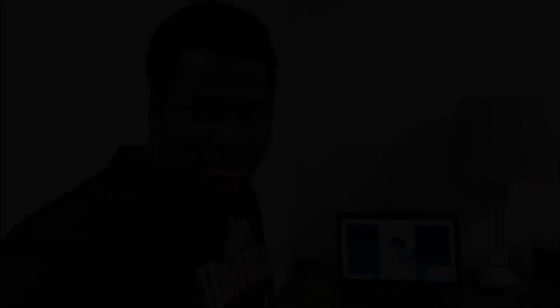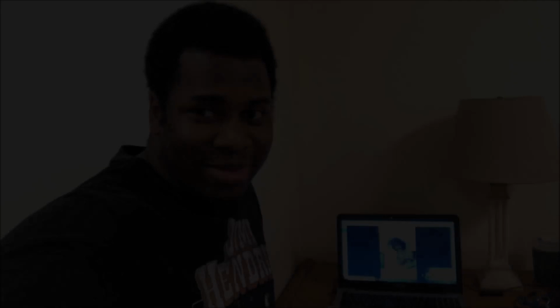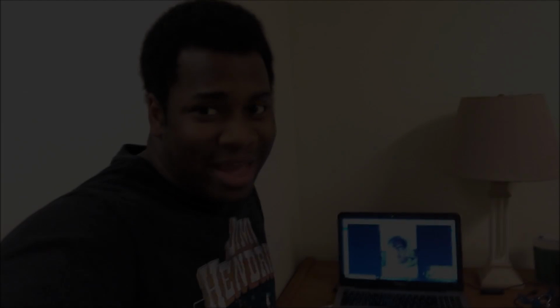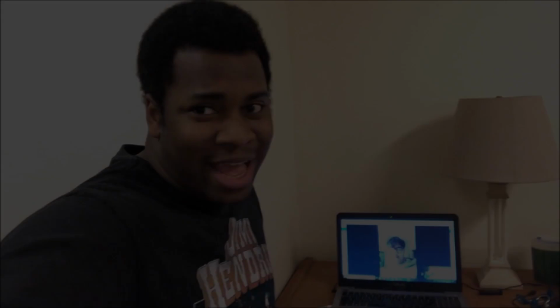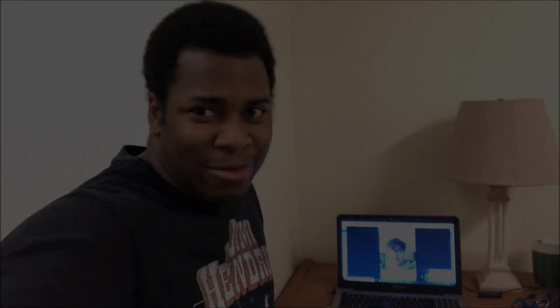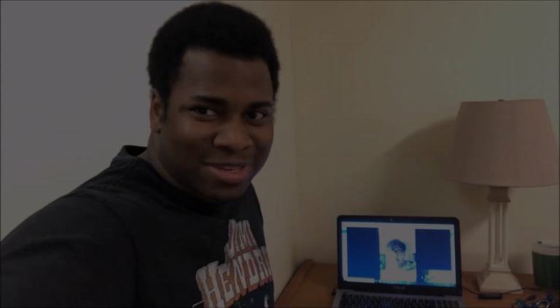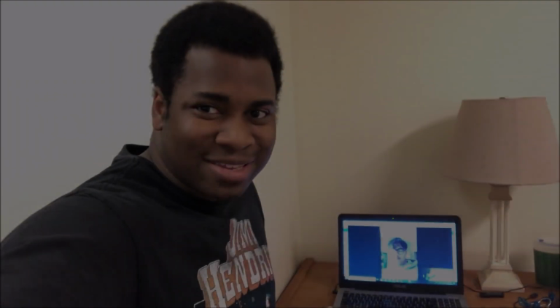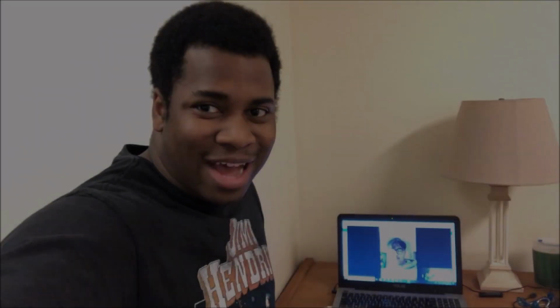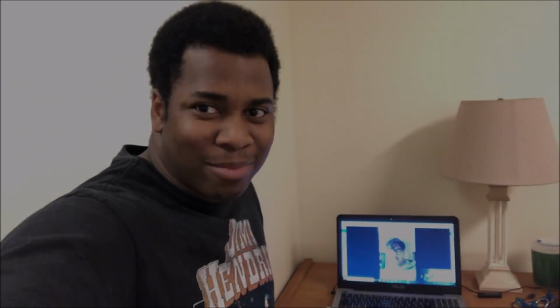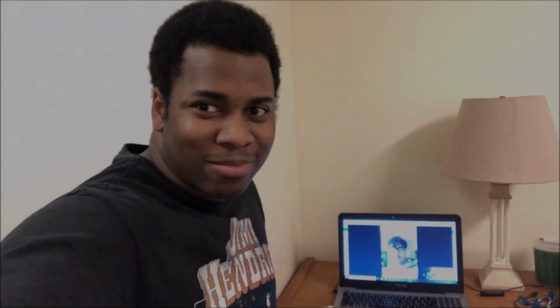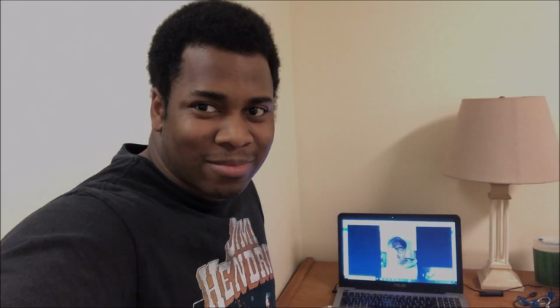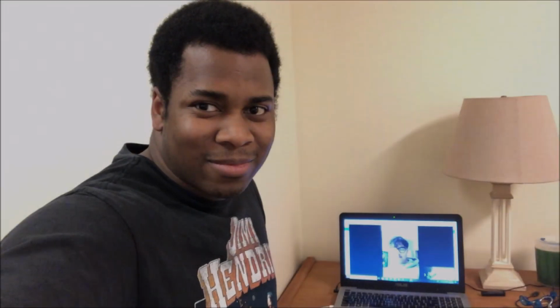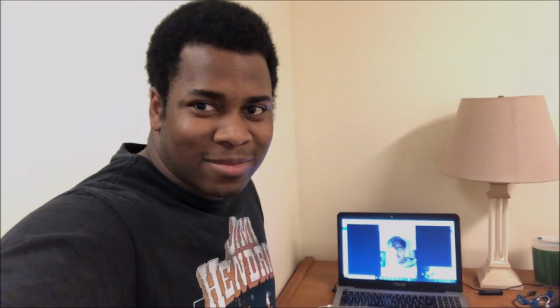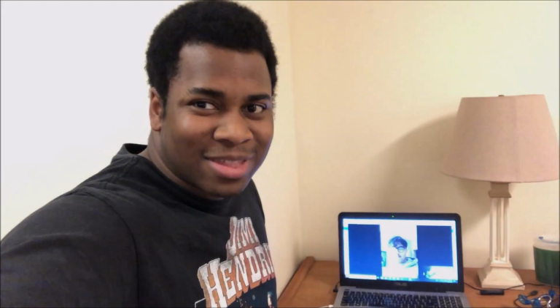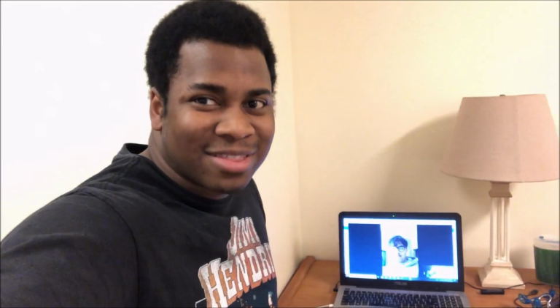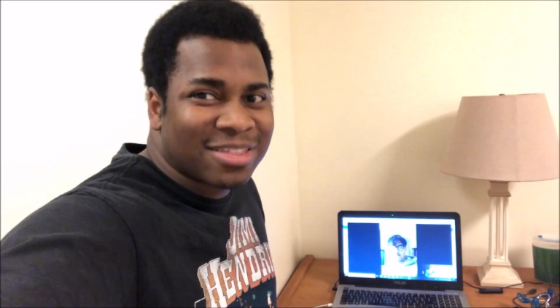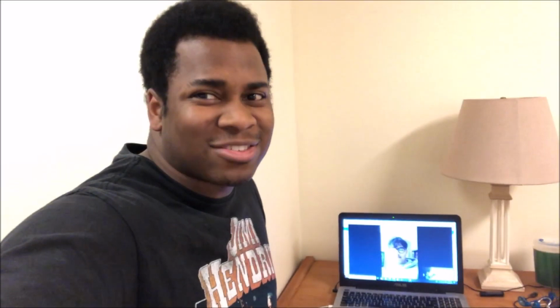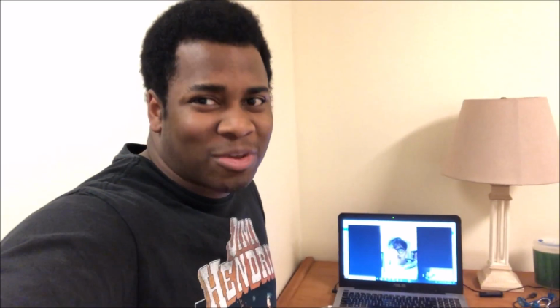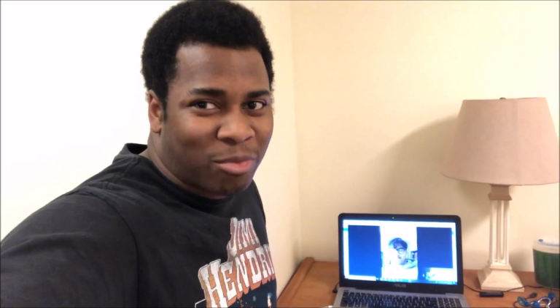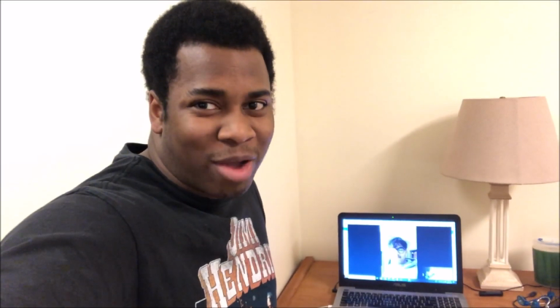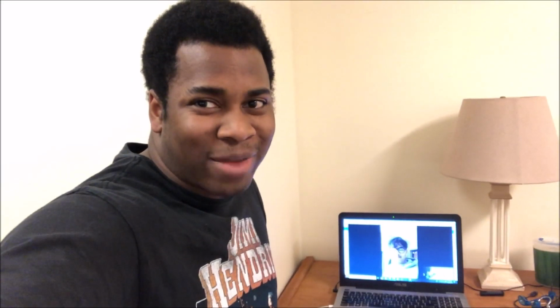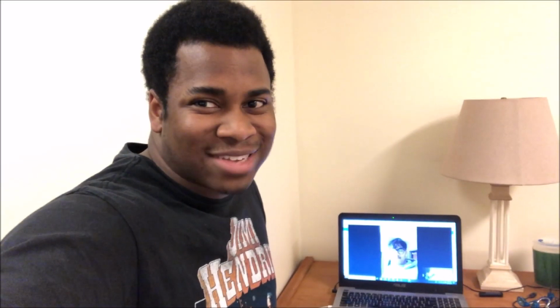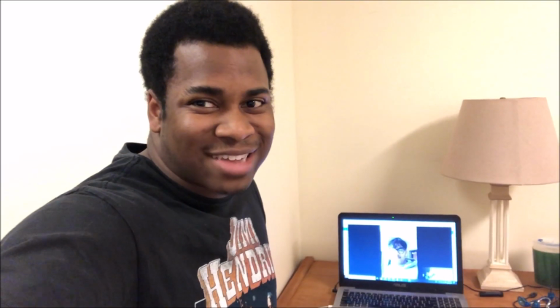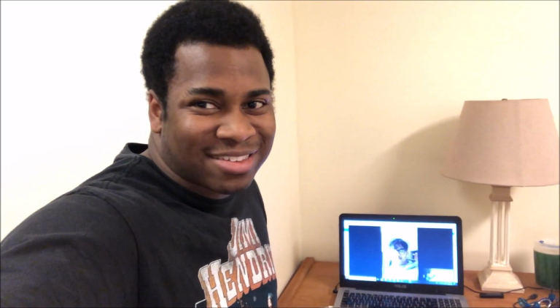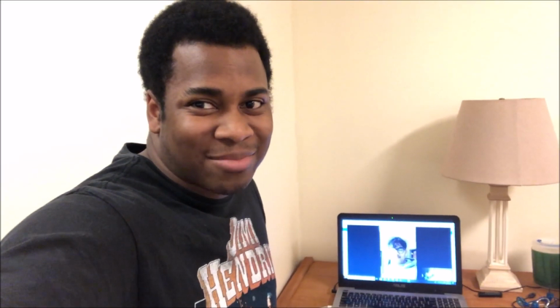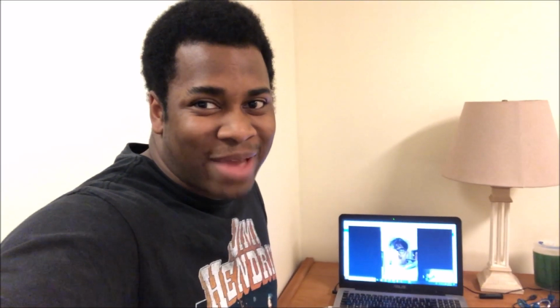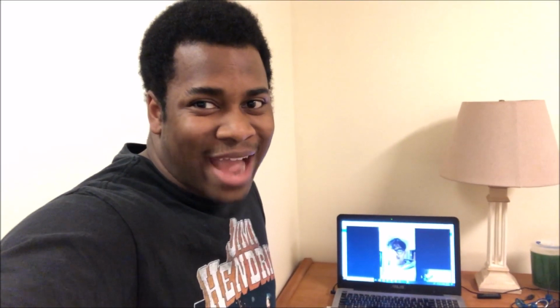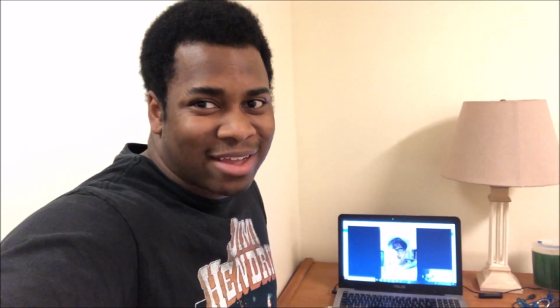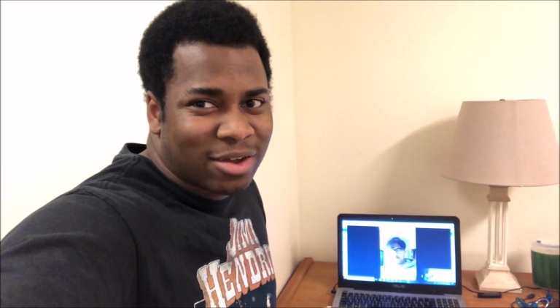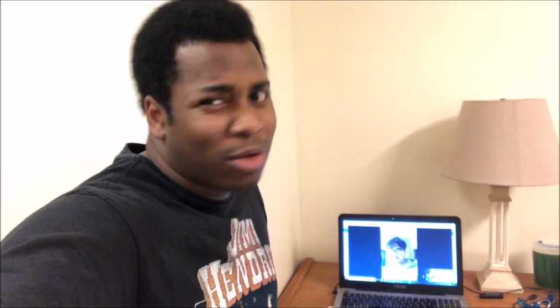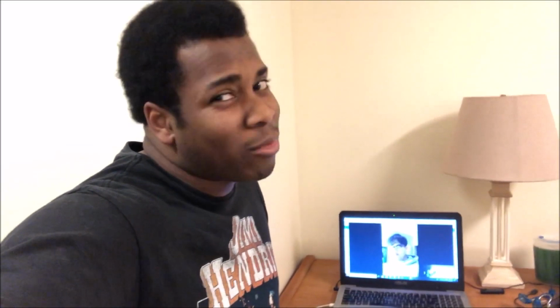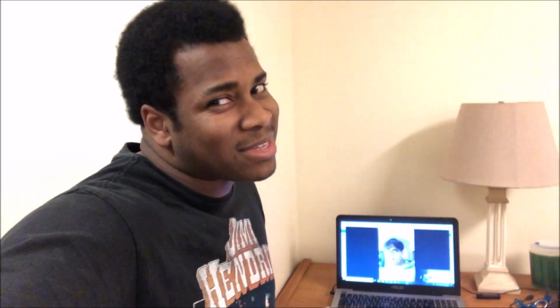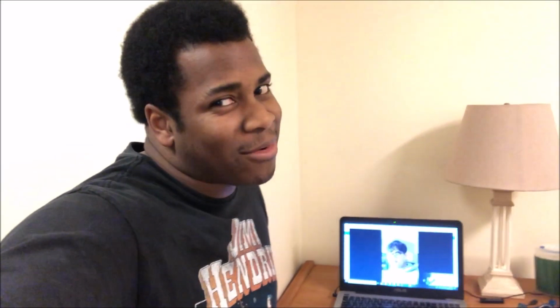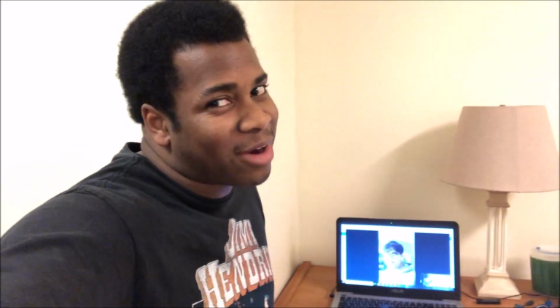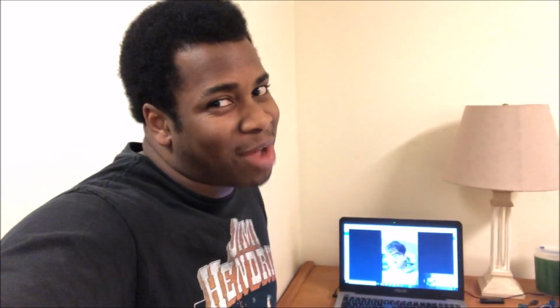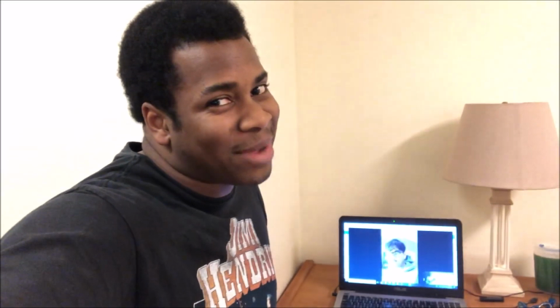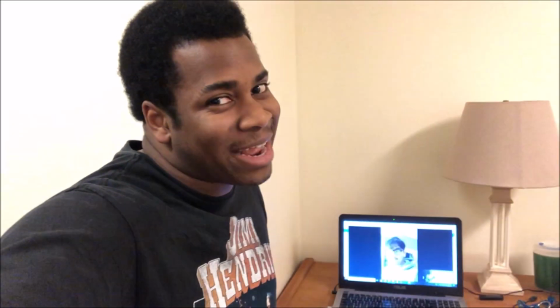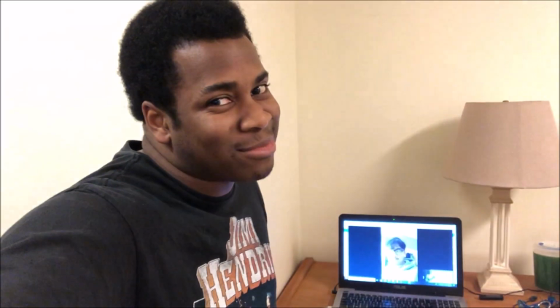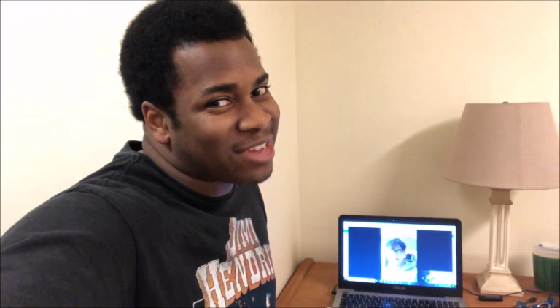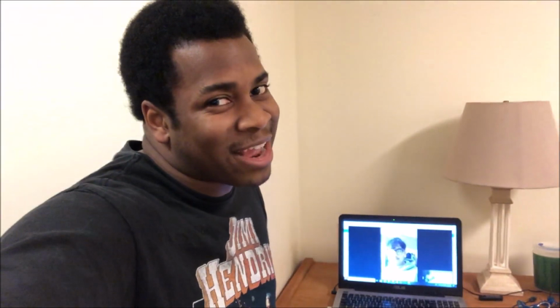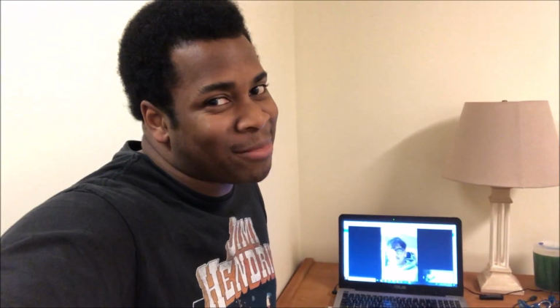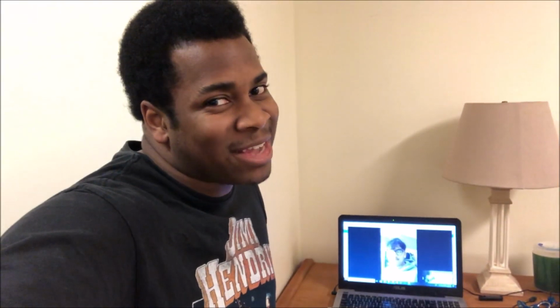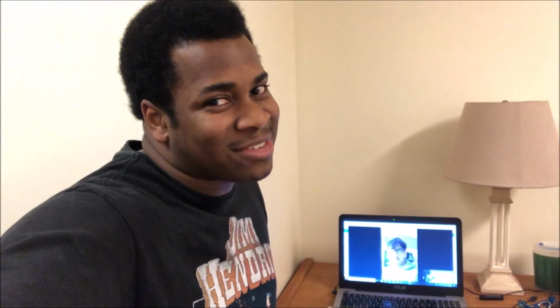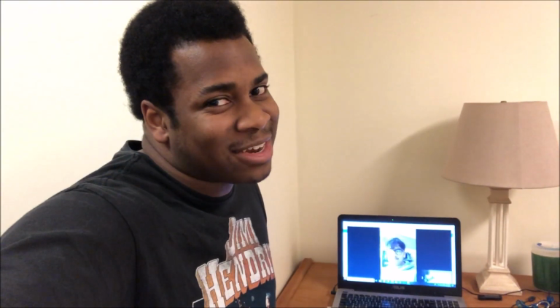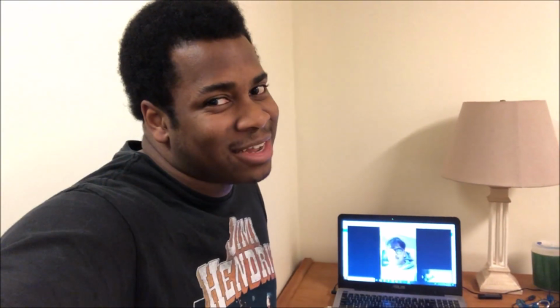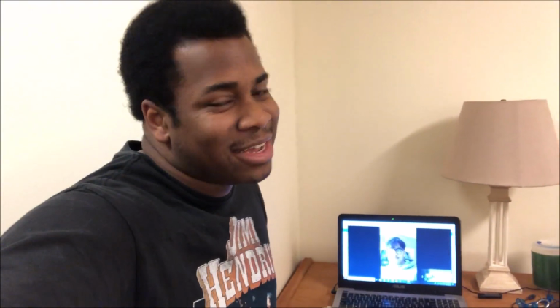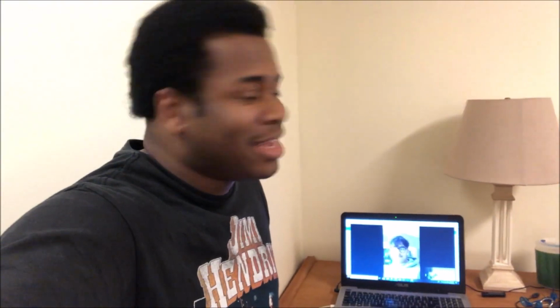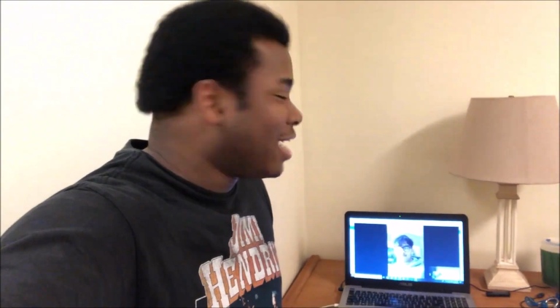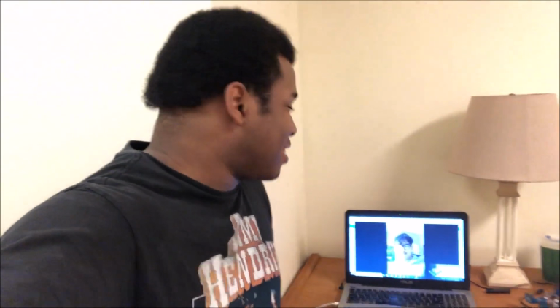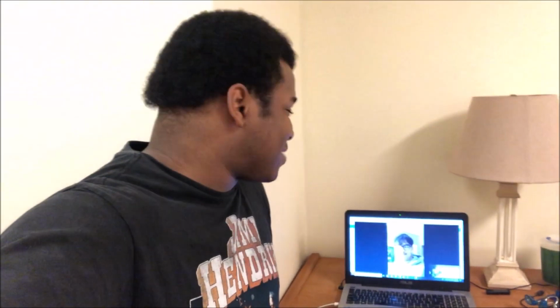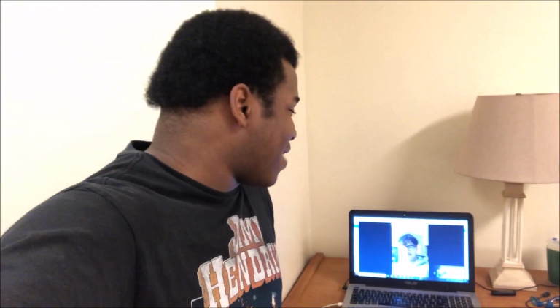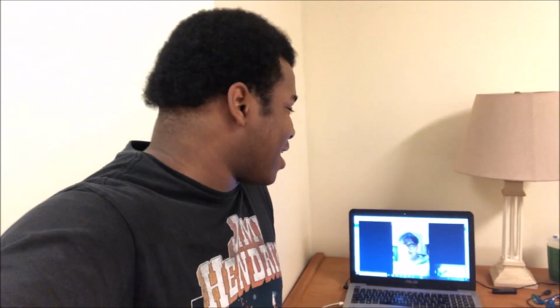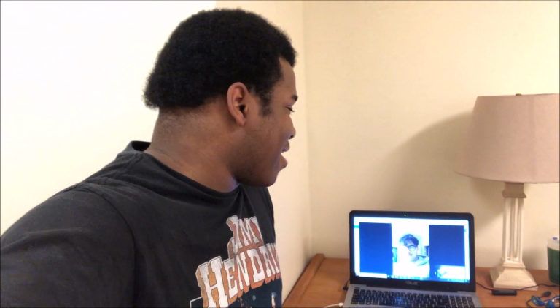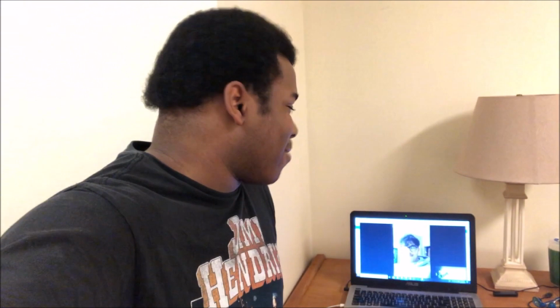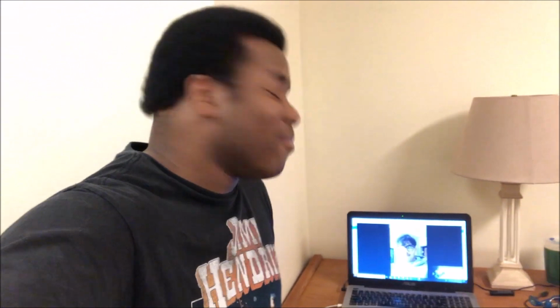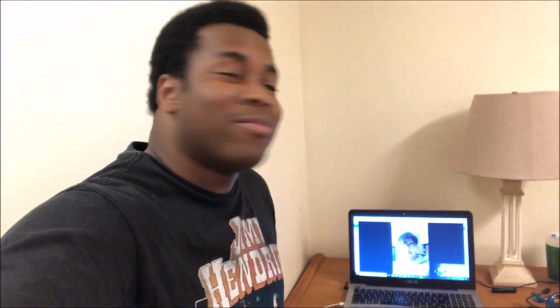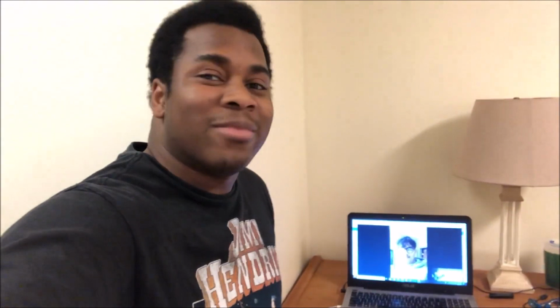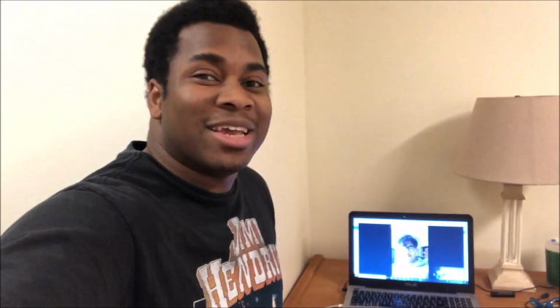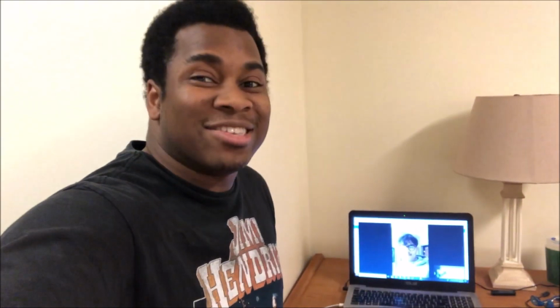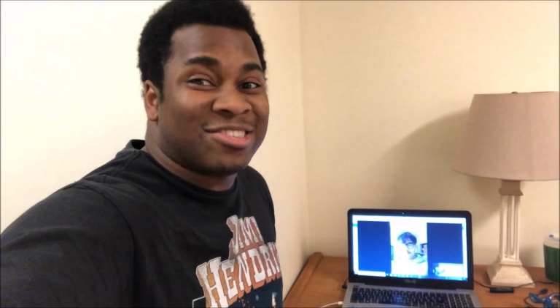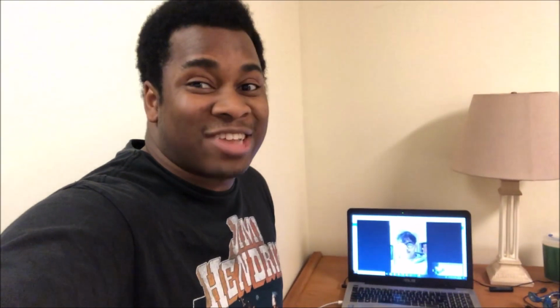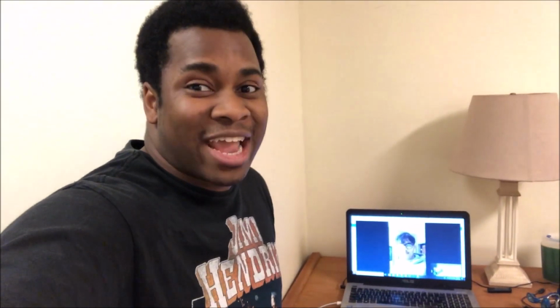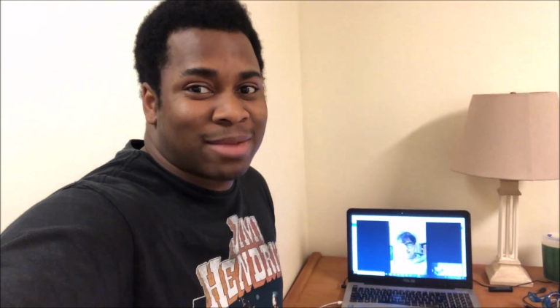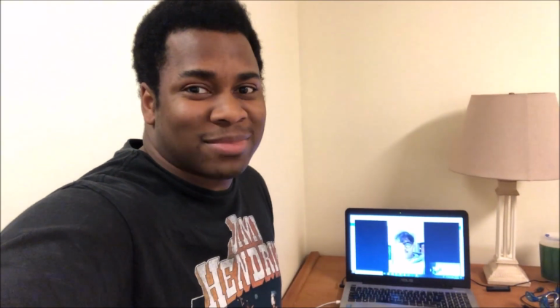Hey, what's up? This is your boy MyJazzyMac. What's going on, my MJM Nation? And this right here is James.